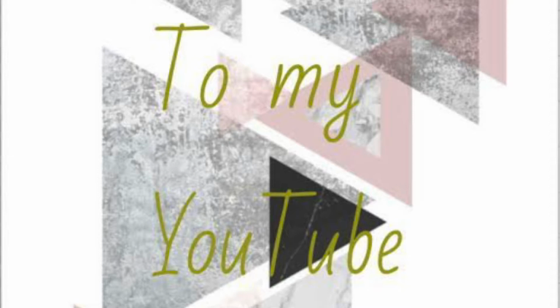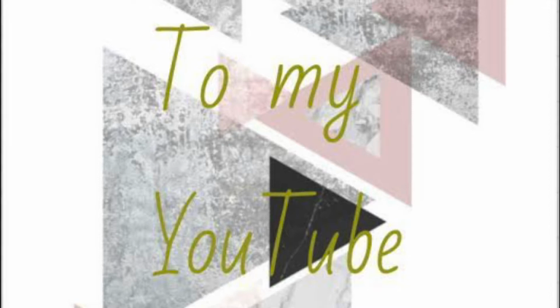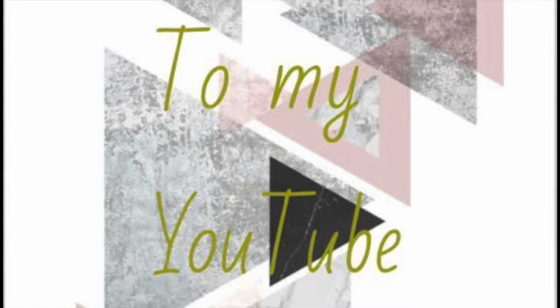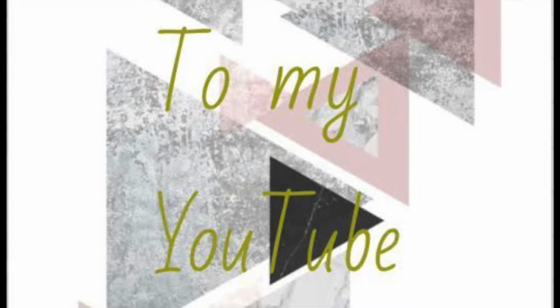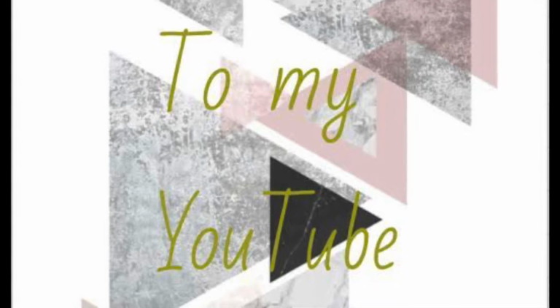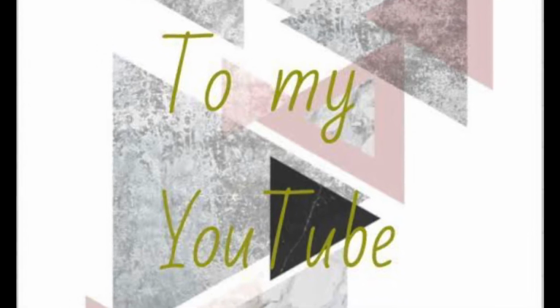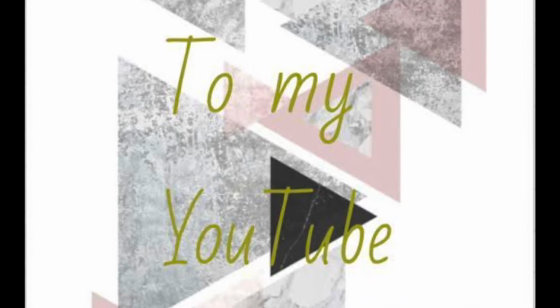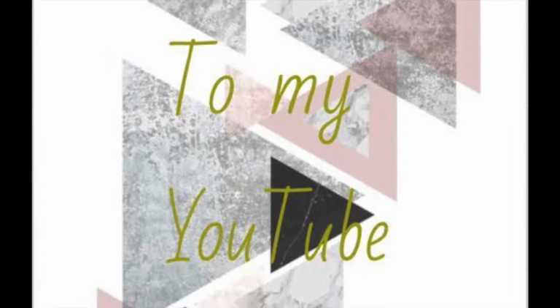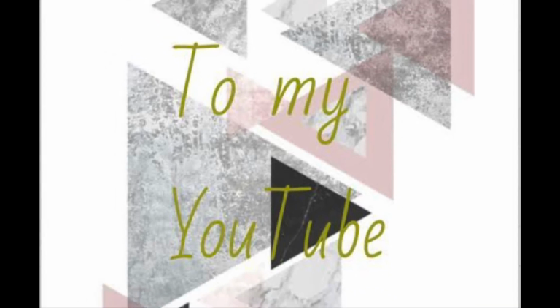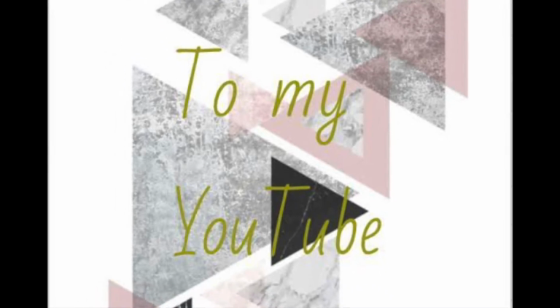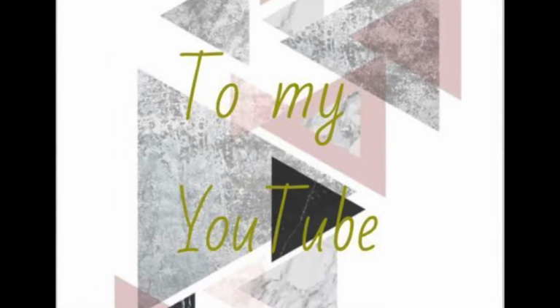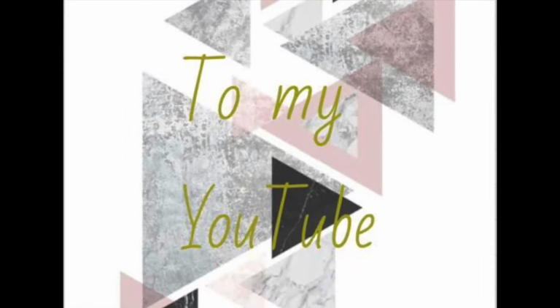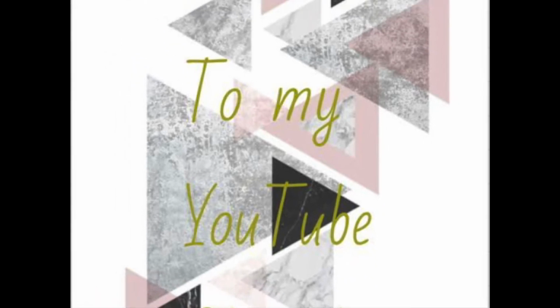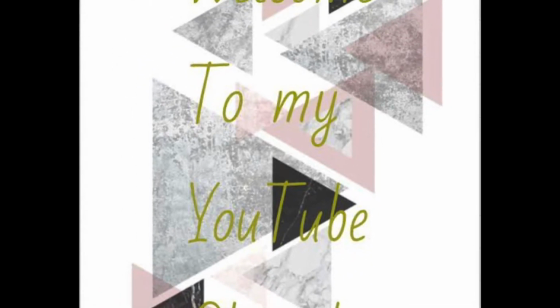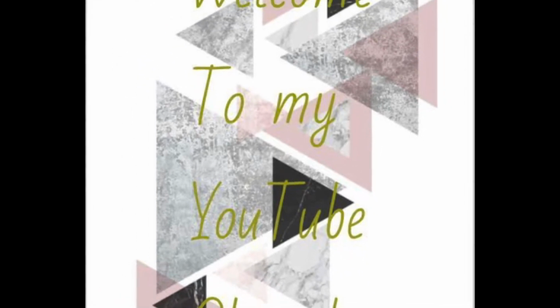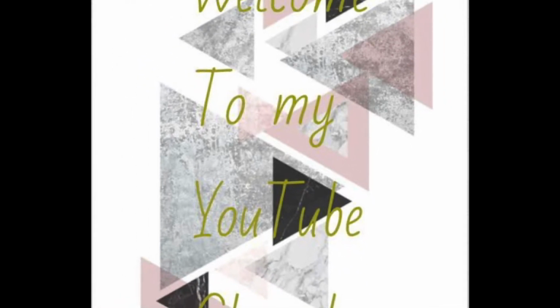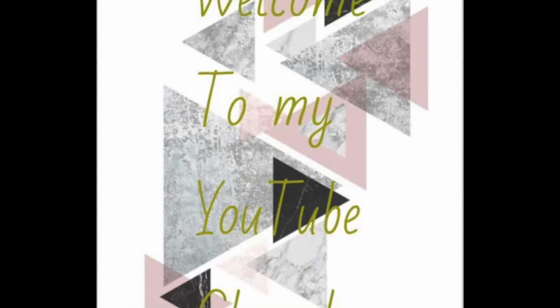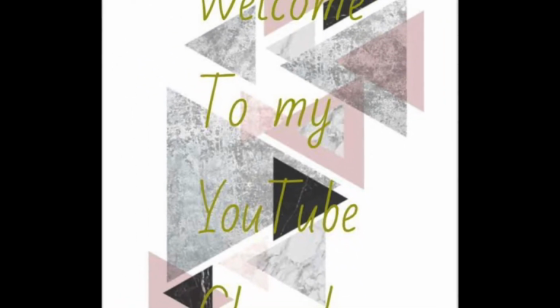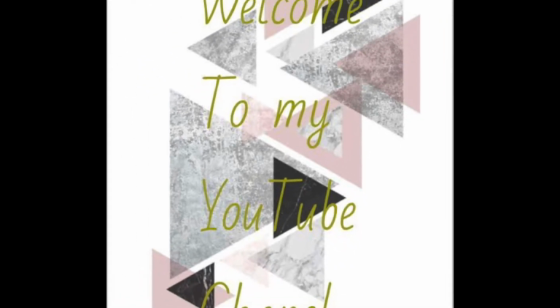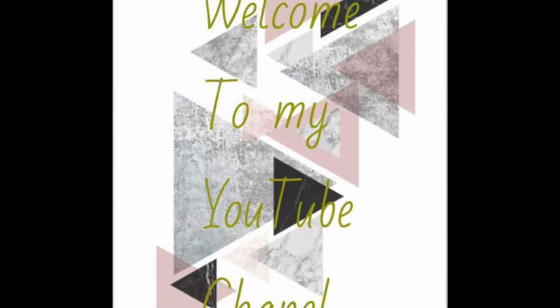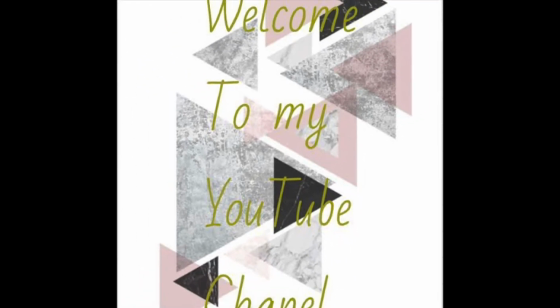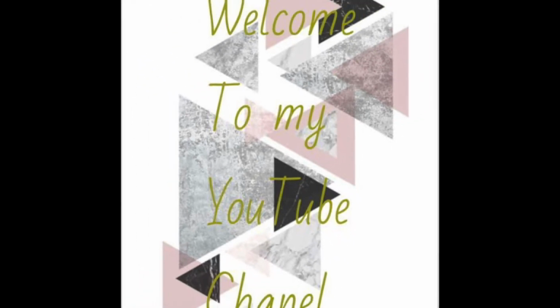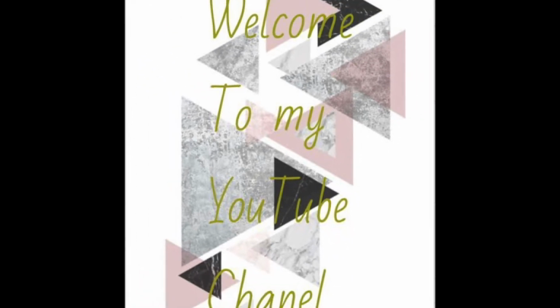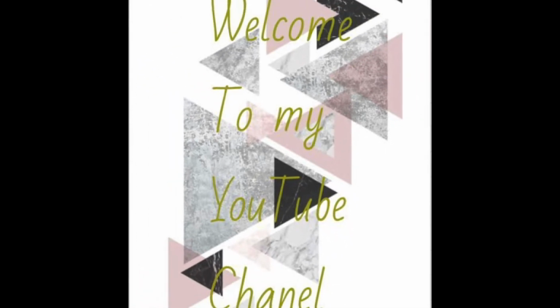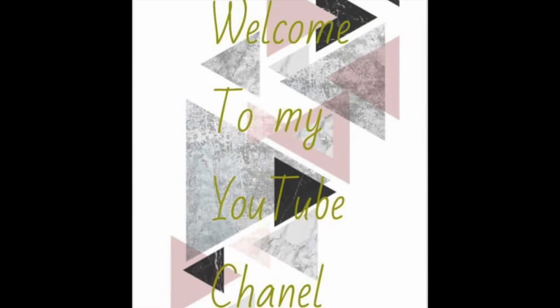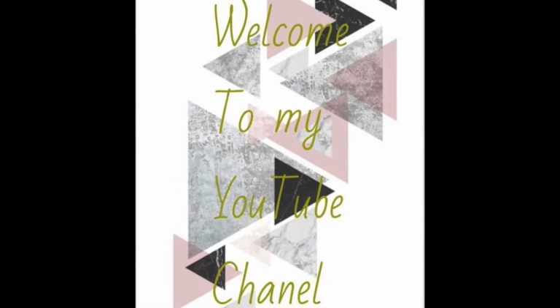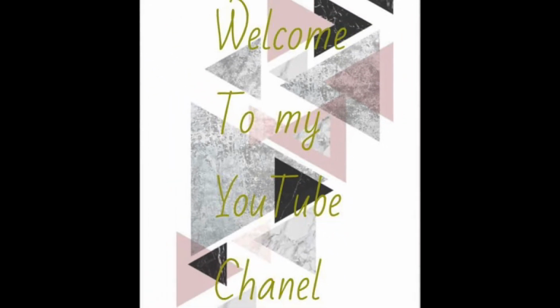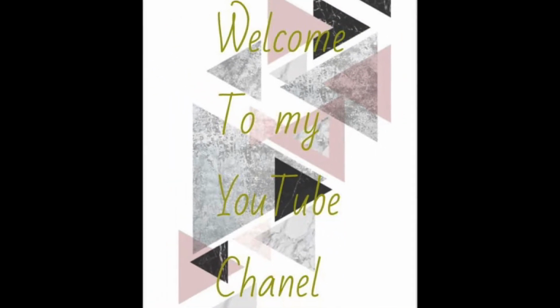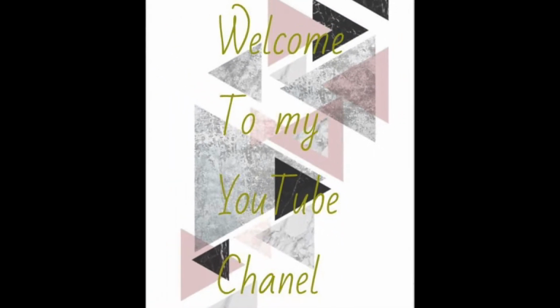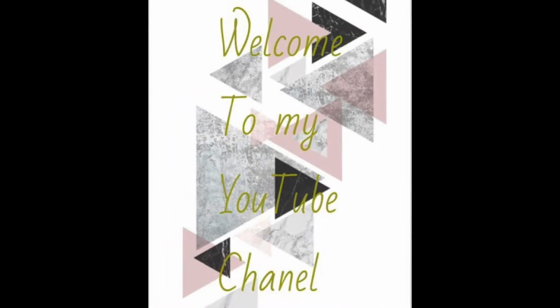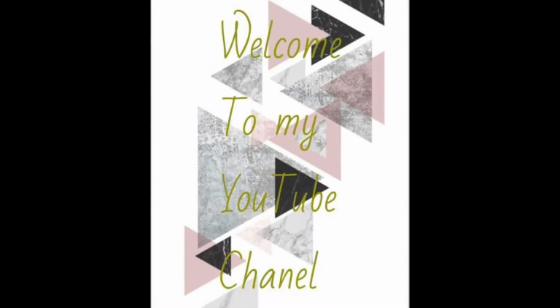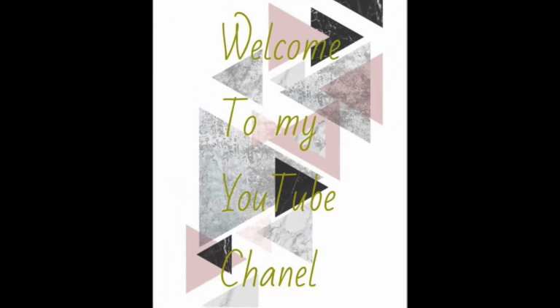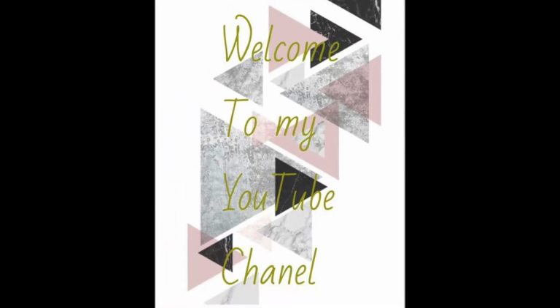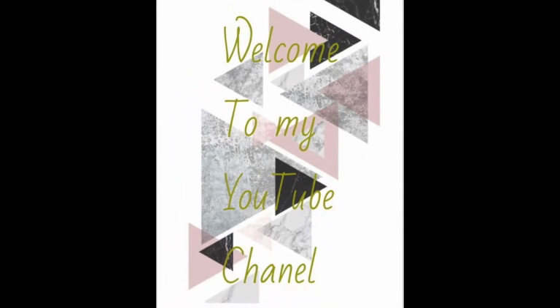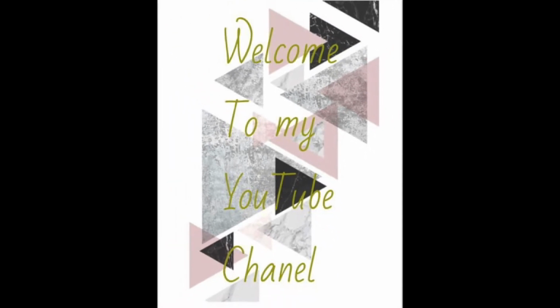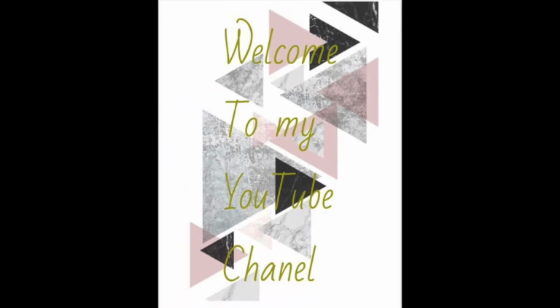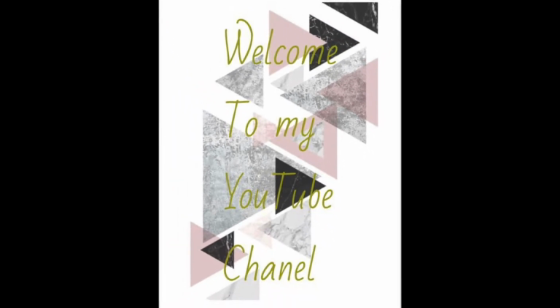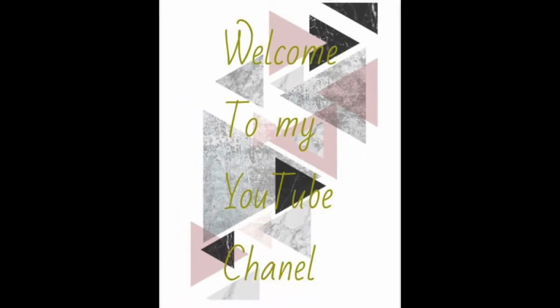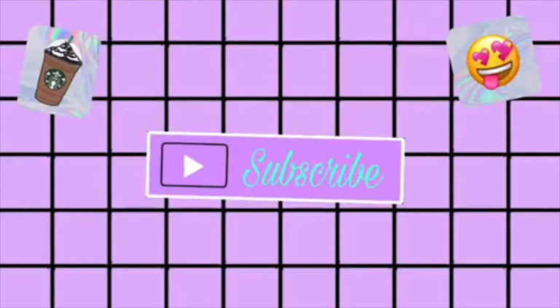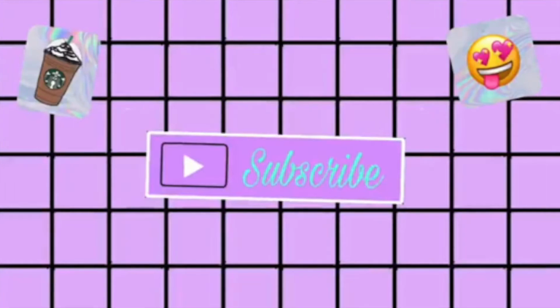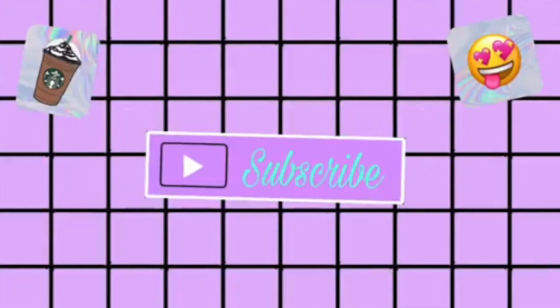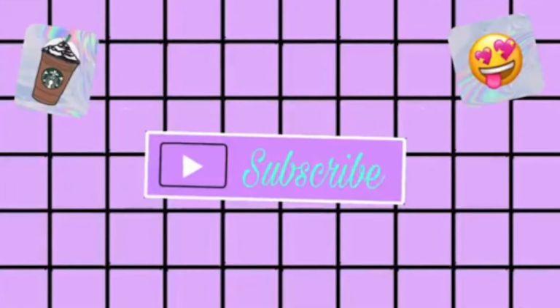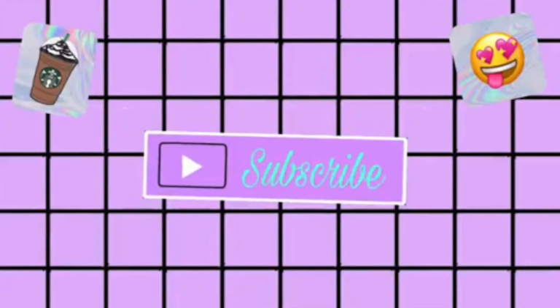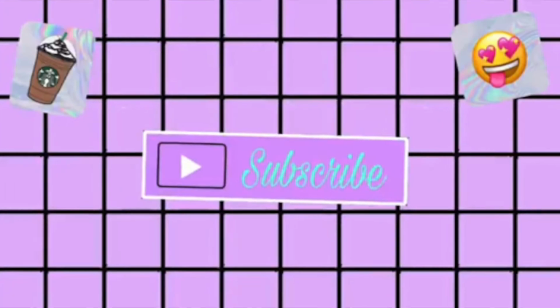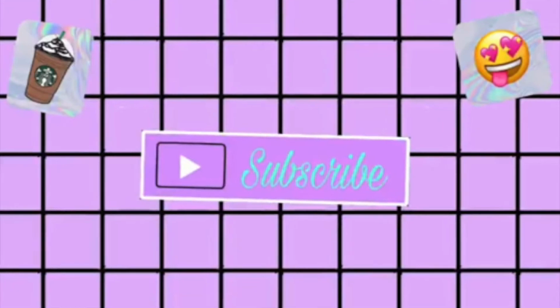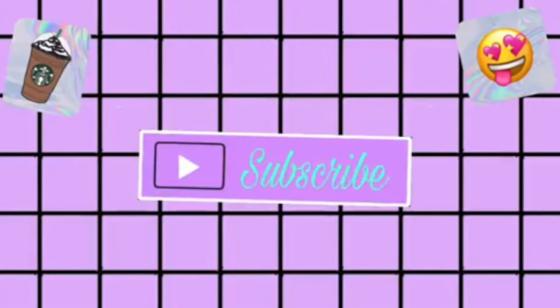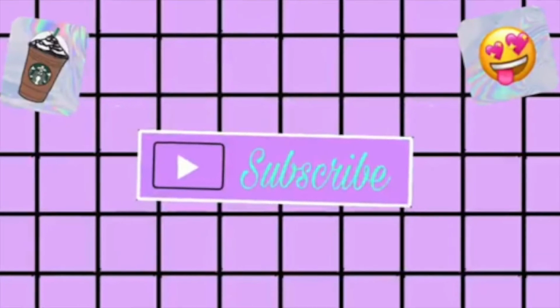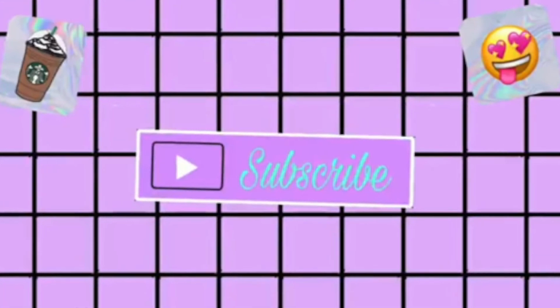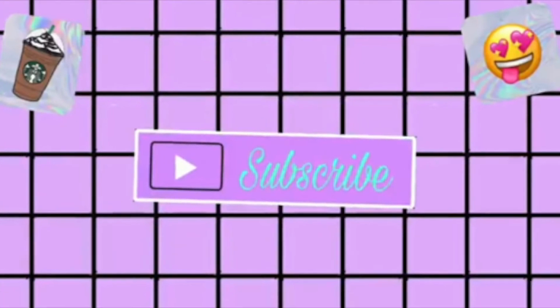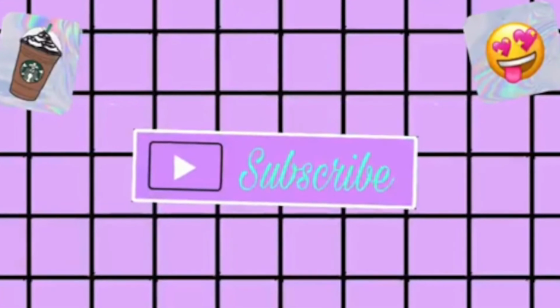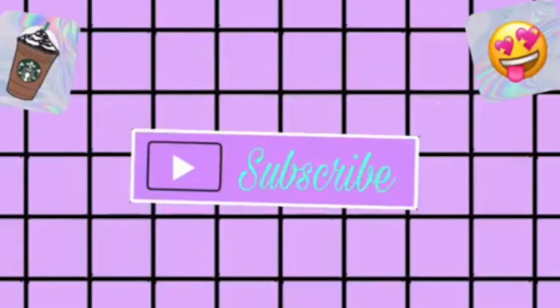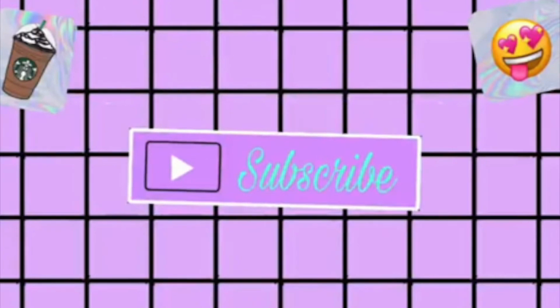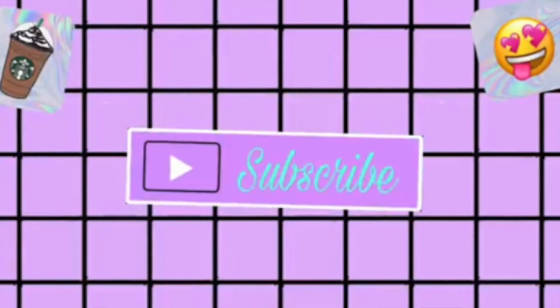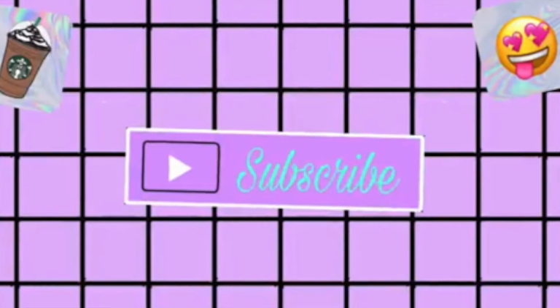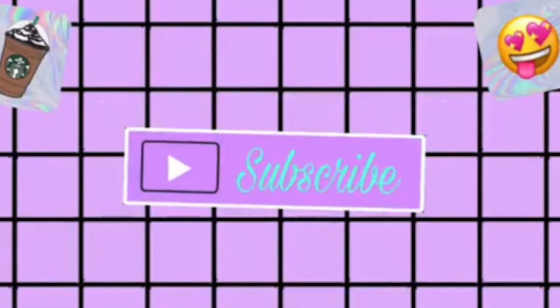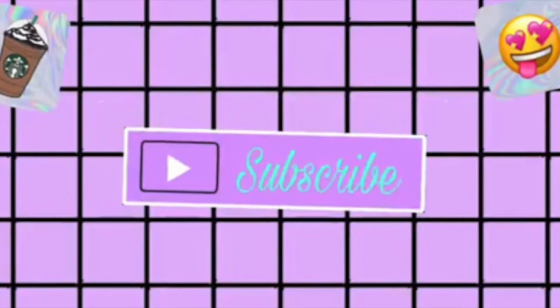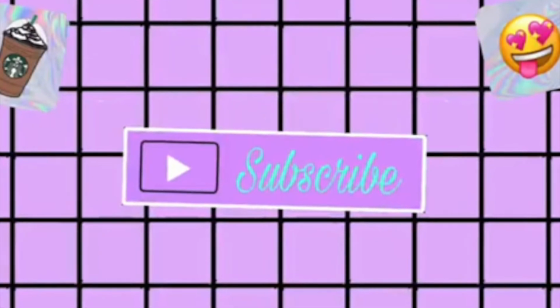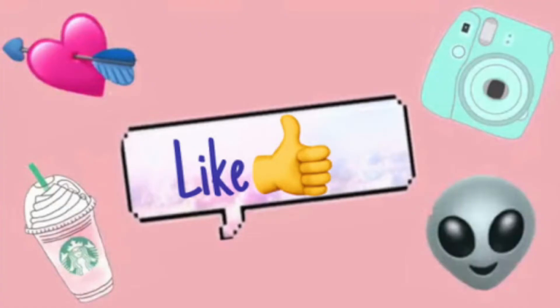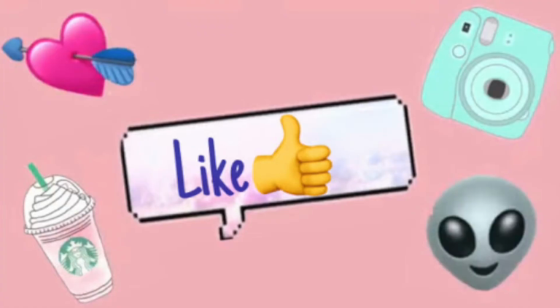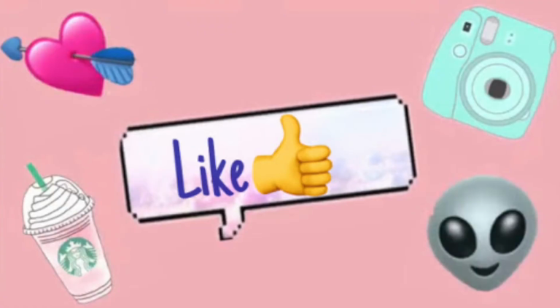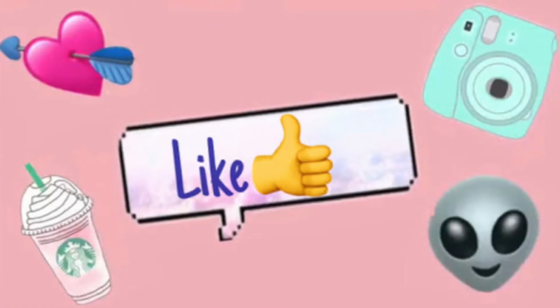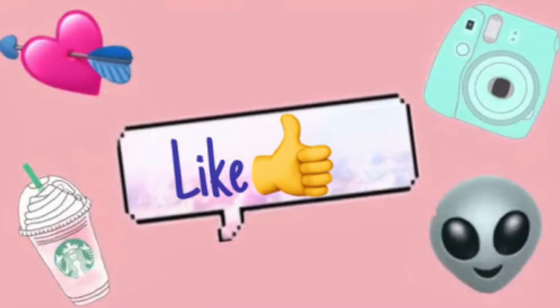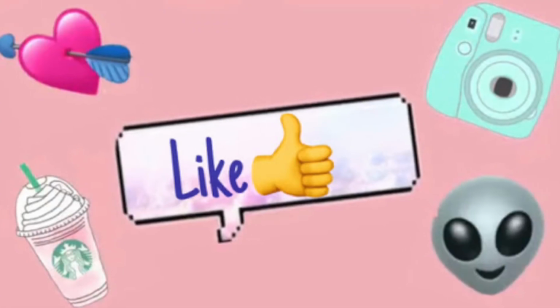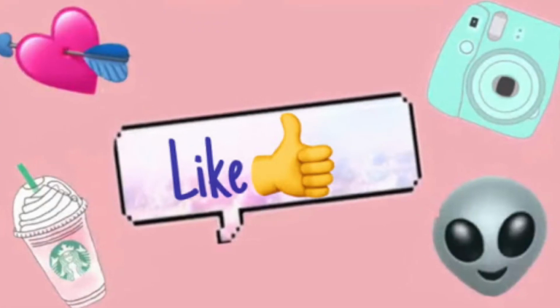Hi guys, welcome to my YouTube channel. Please subscribe and like this video. Let's begin.